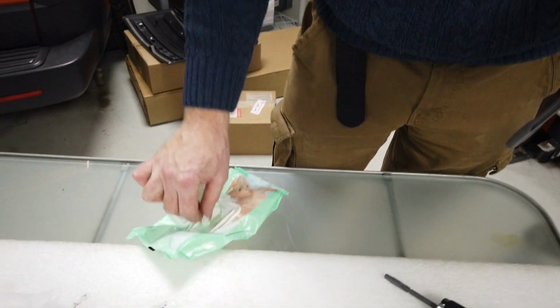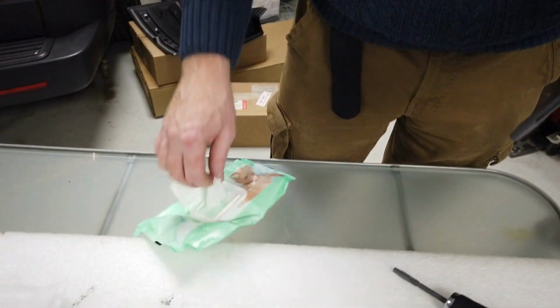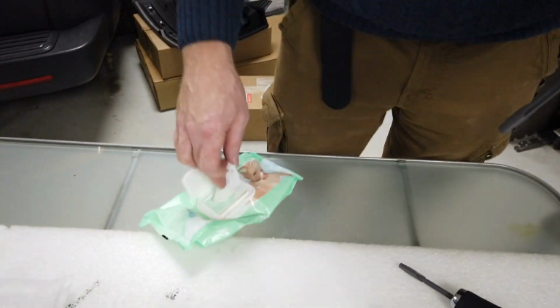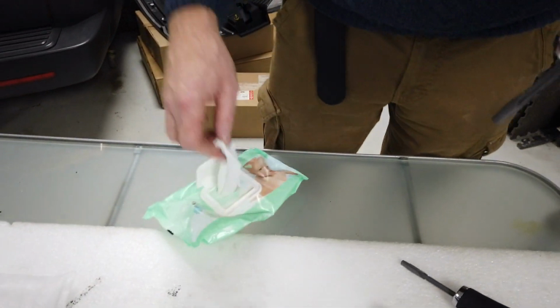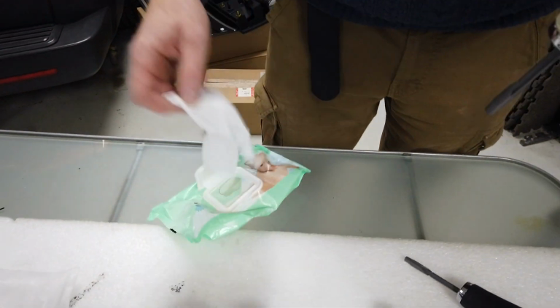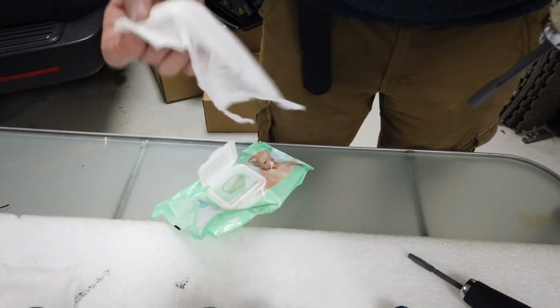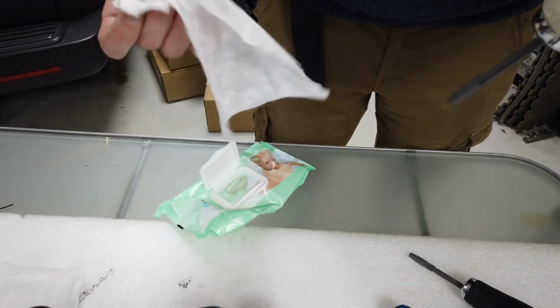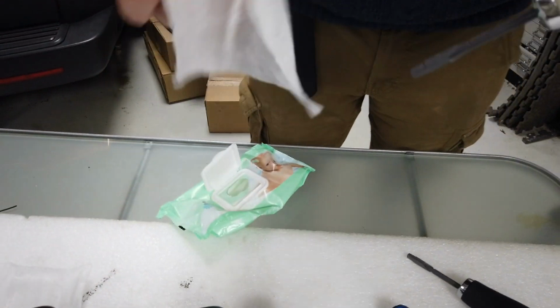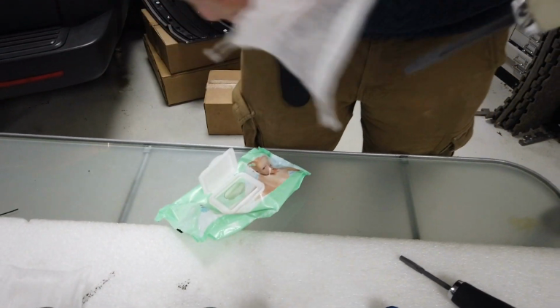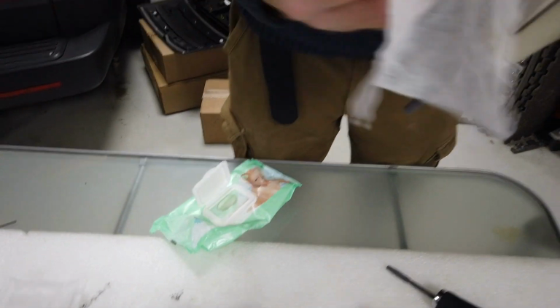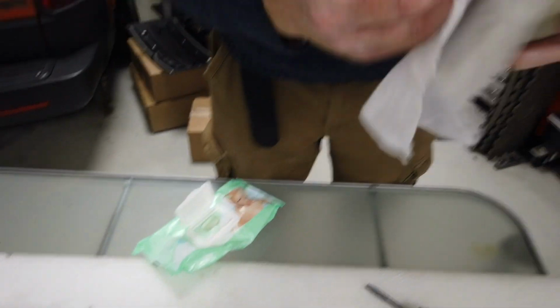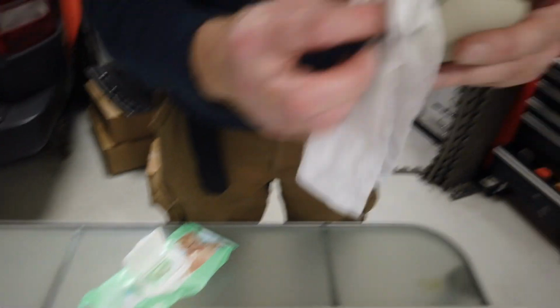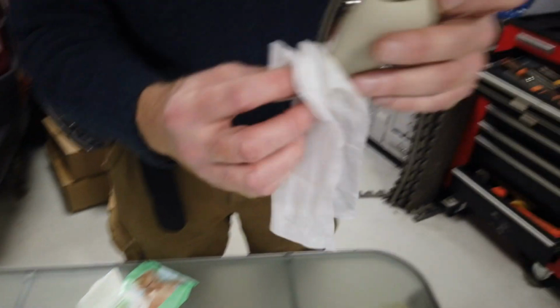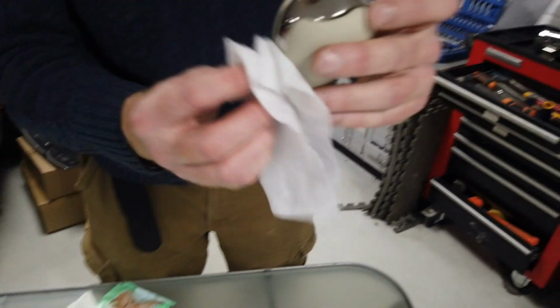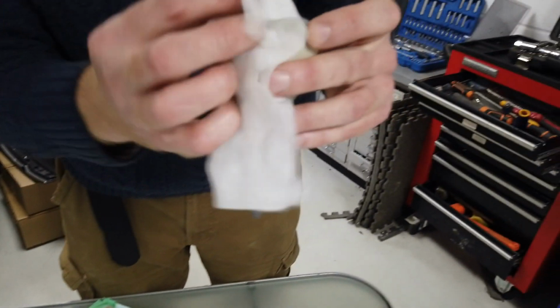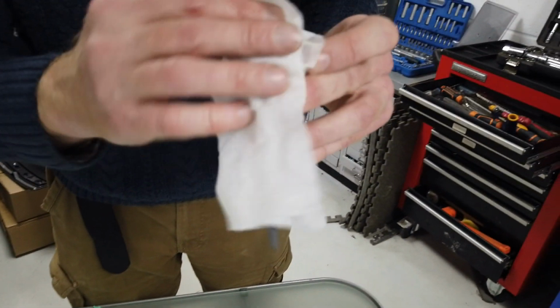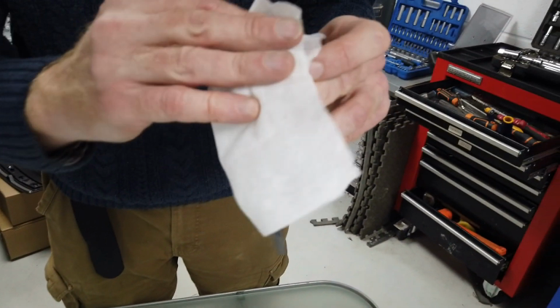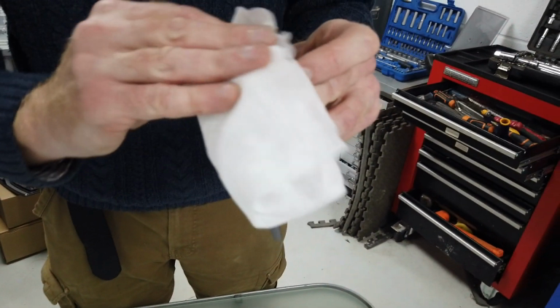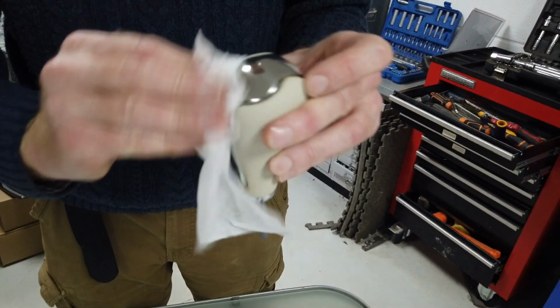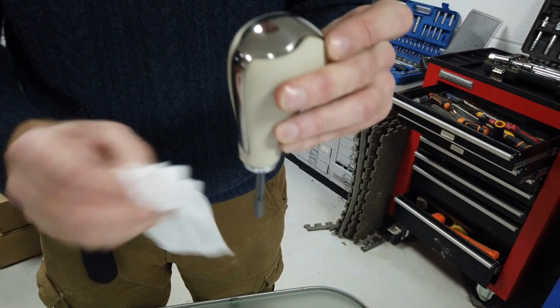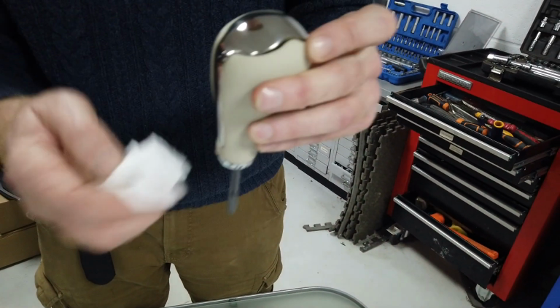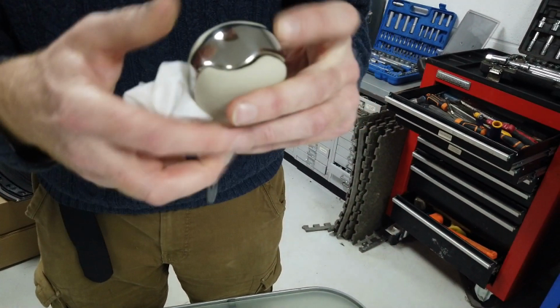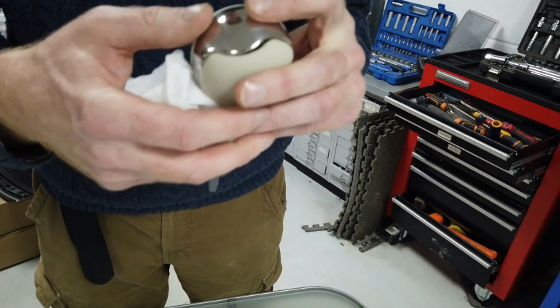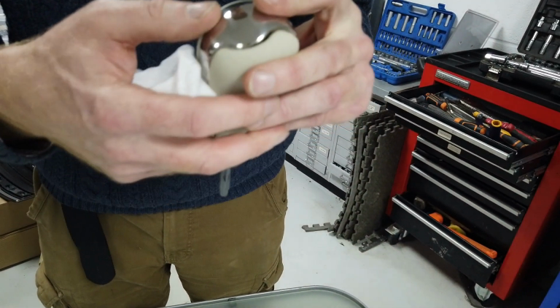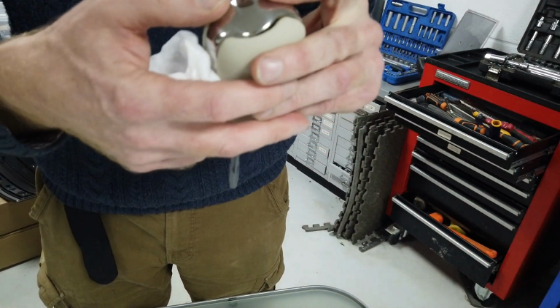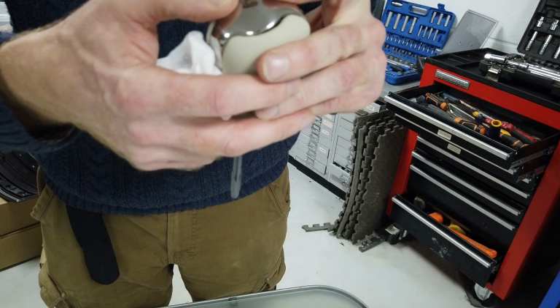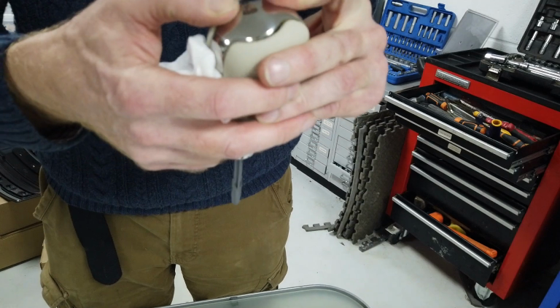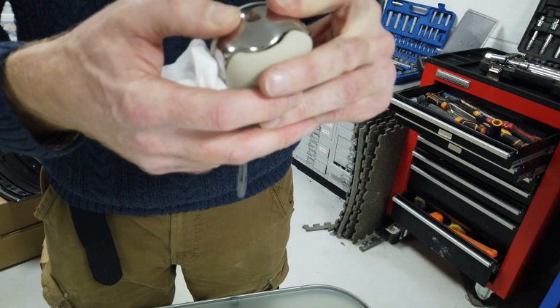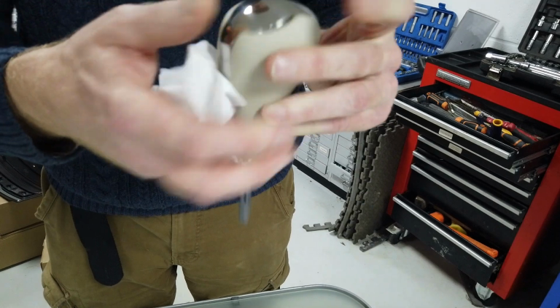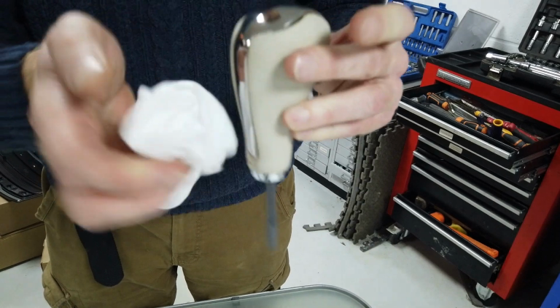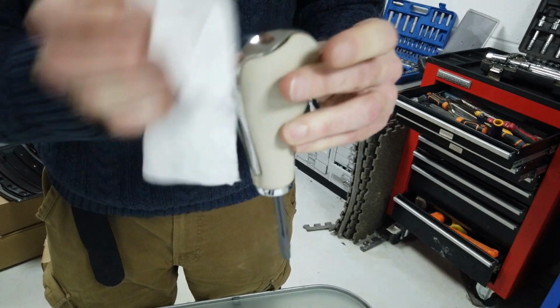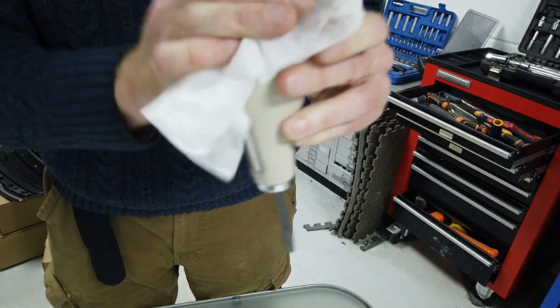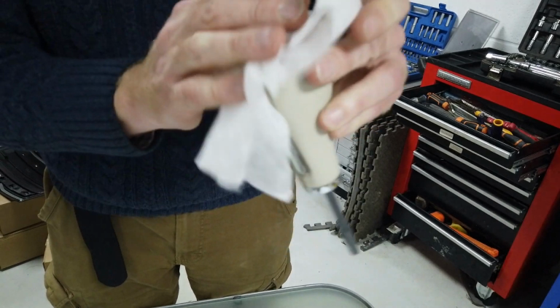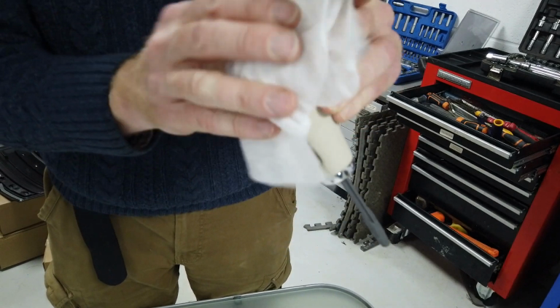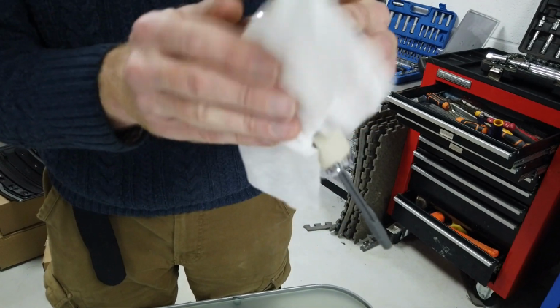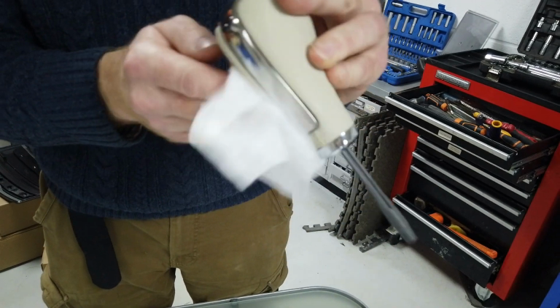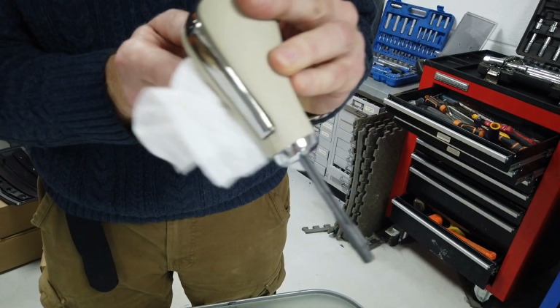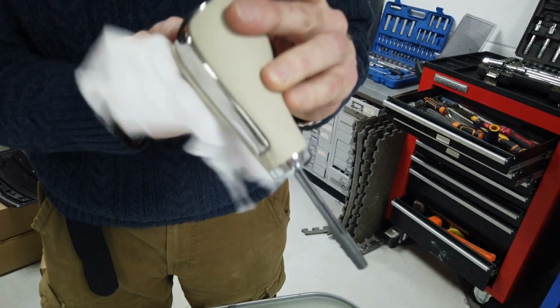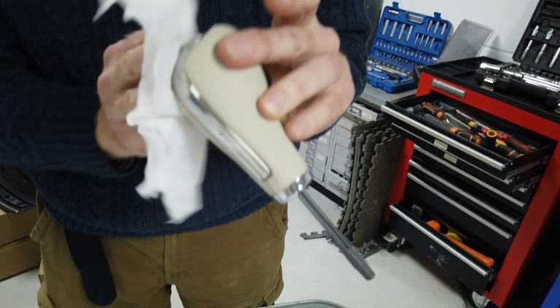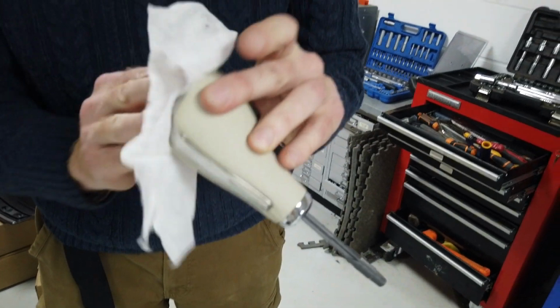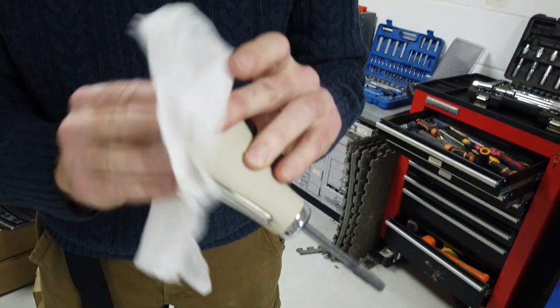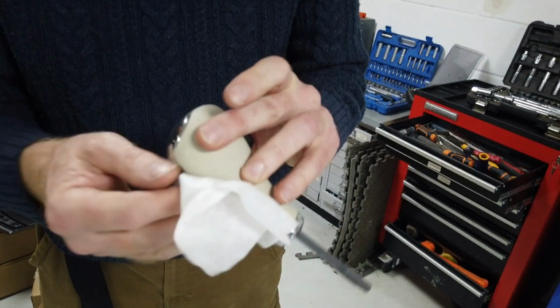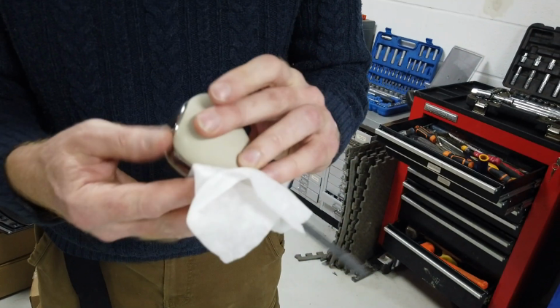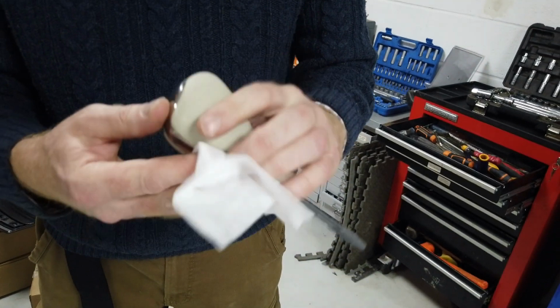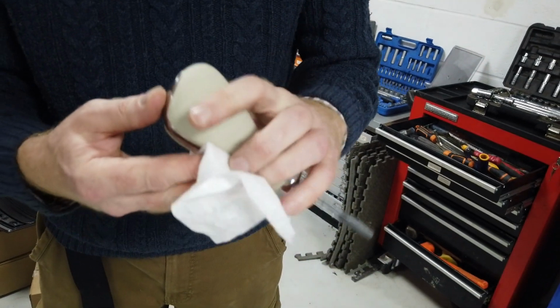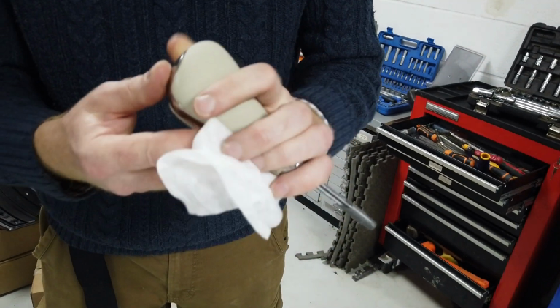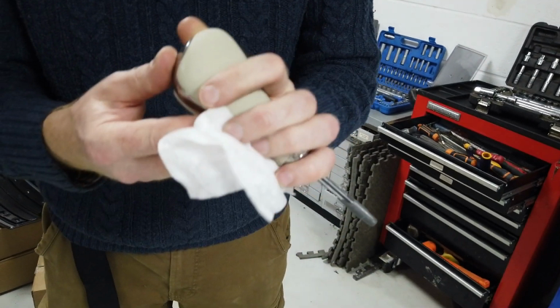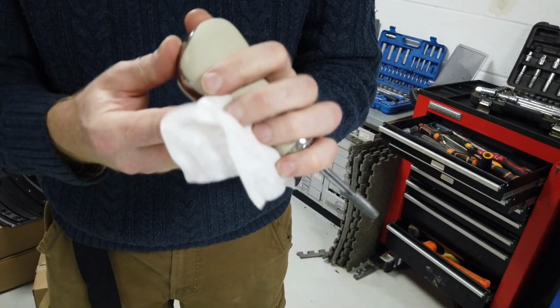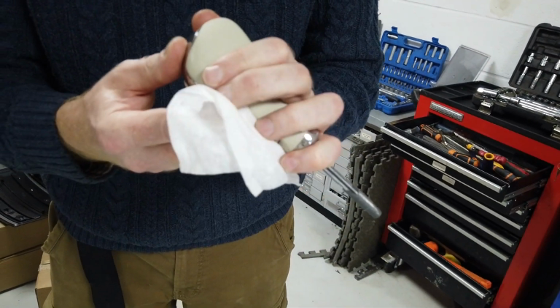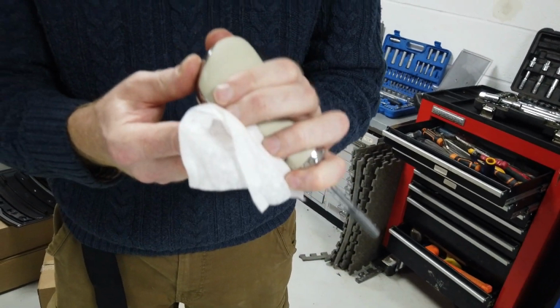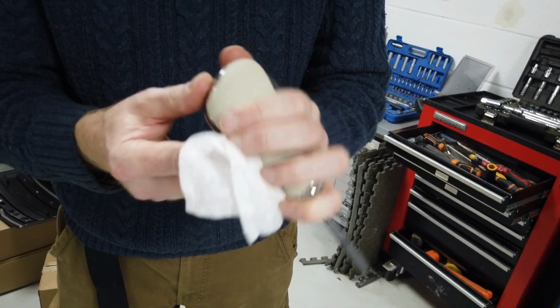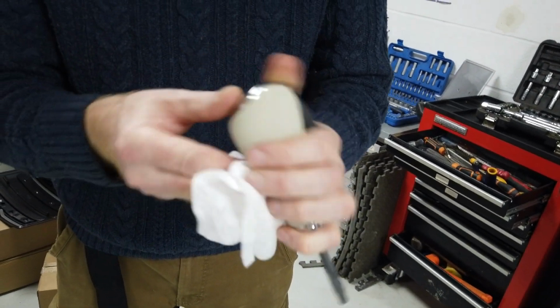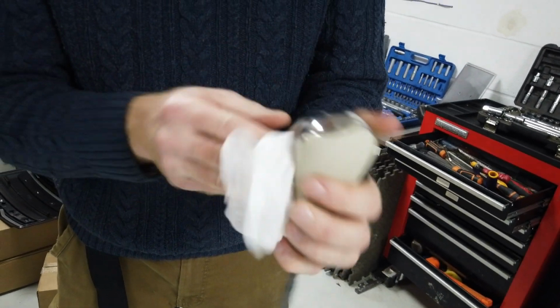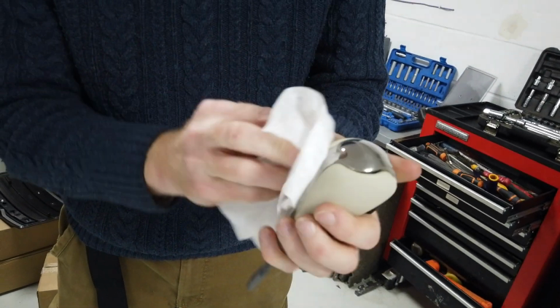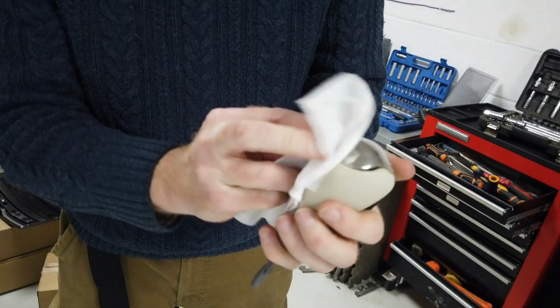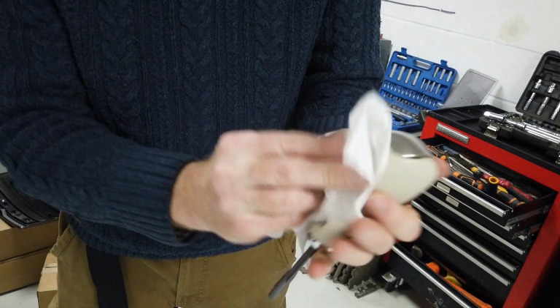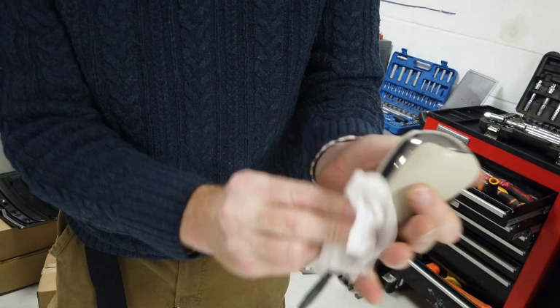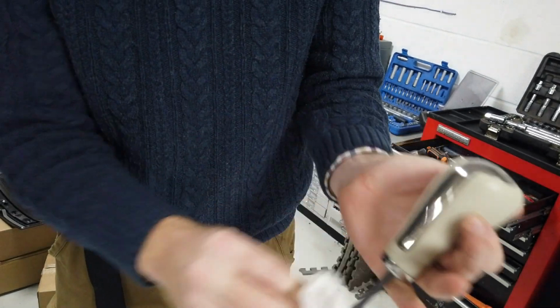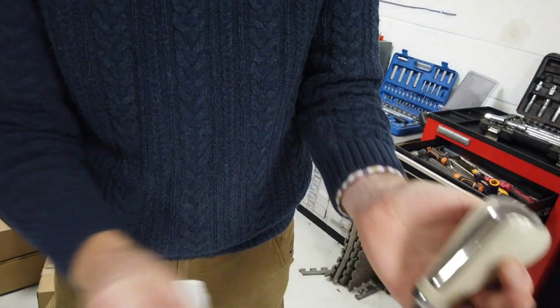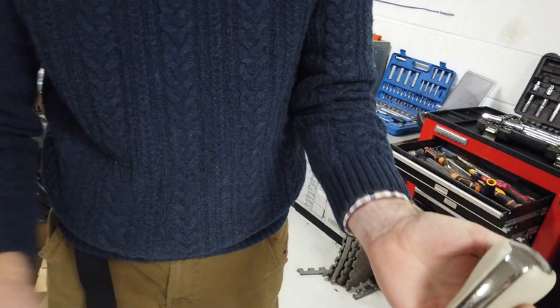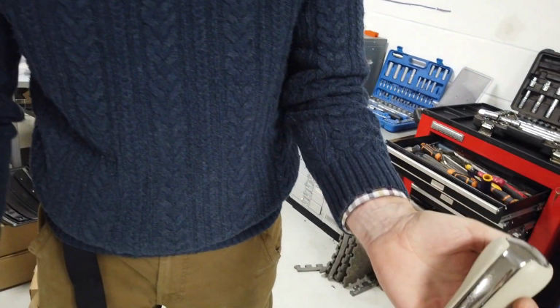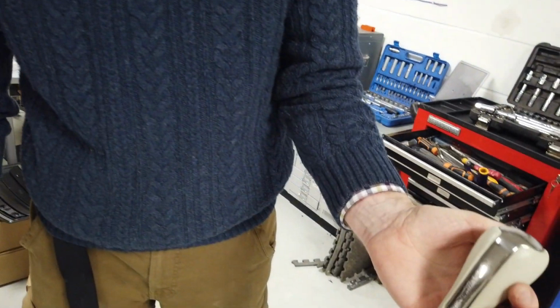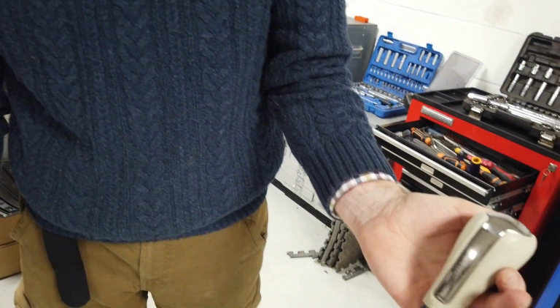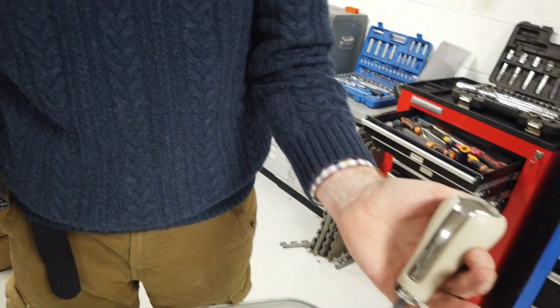Top tip: if you're worried about any silicone getting where it's not supposed to, baby wipes are the dream for getting rid of any excess silicone. There you go.